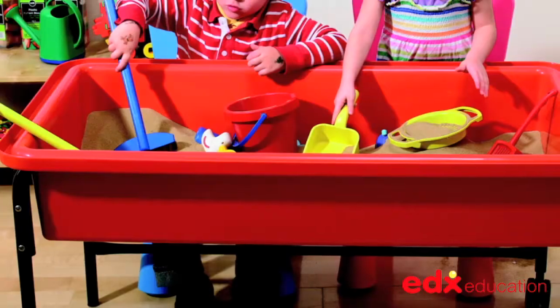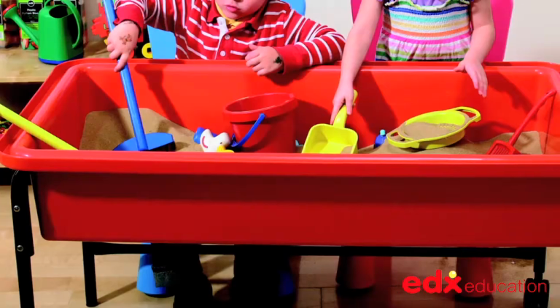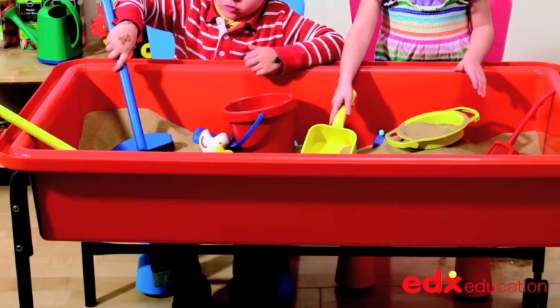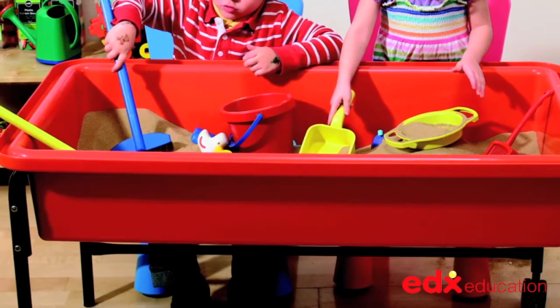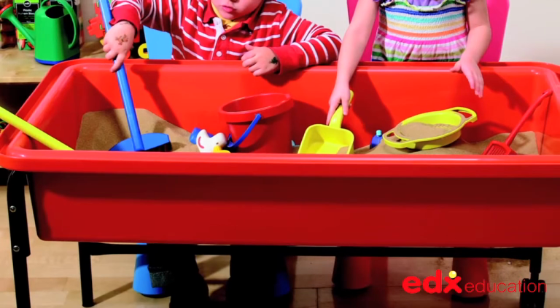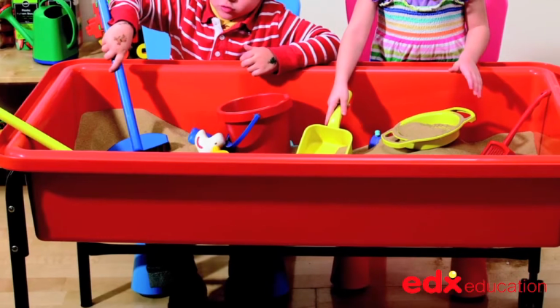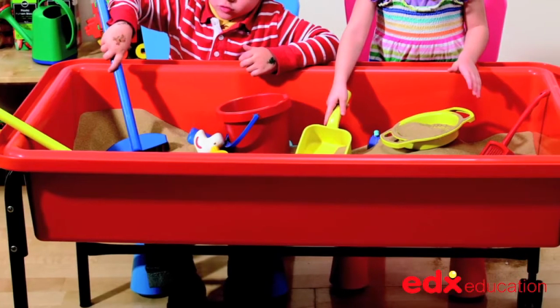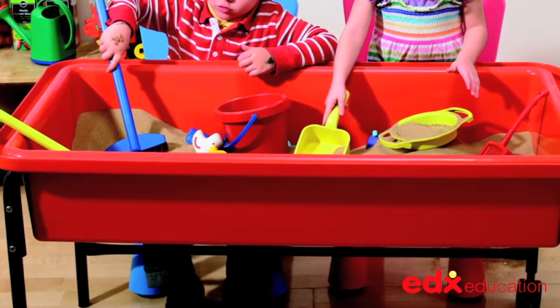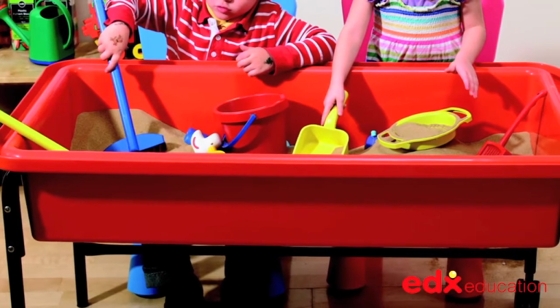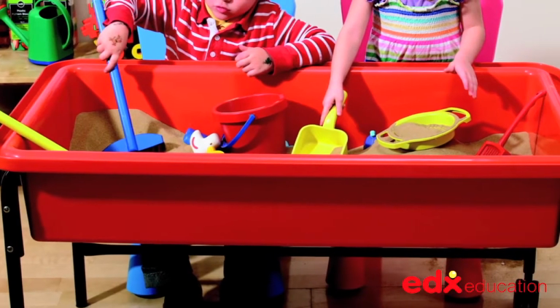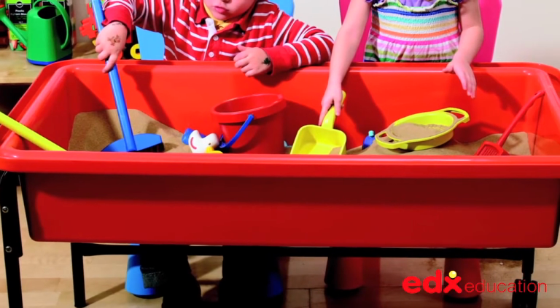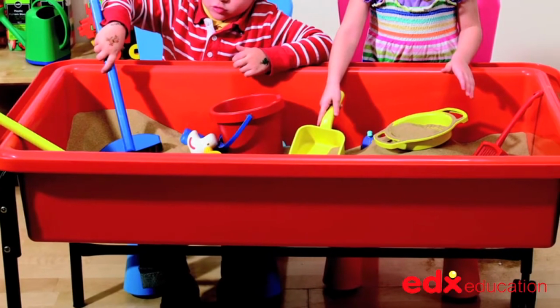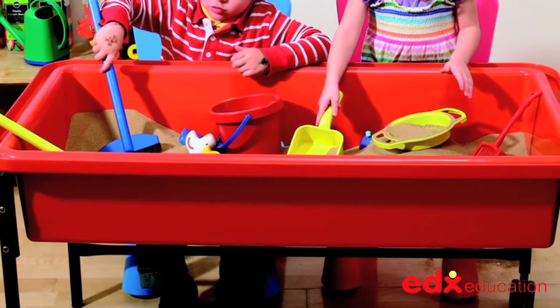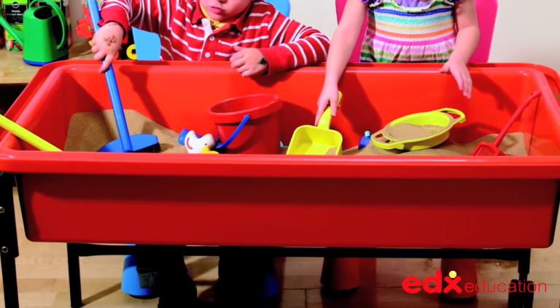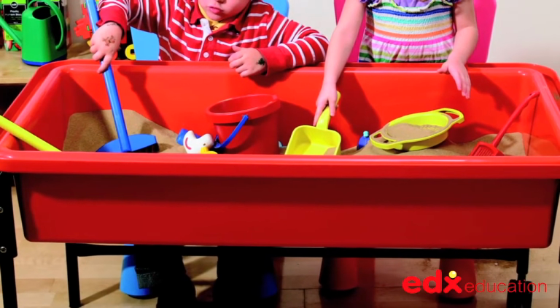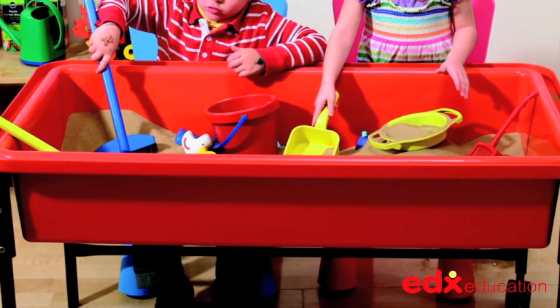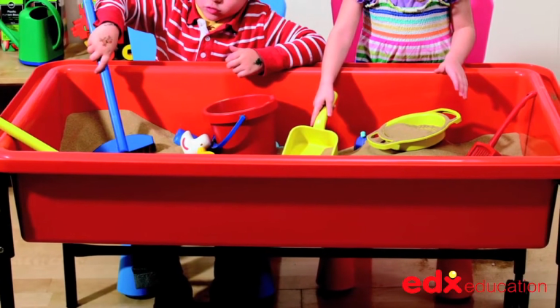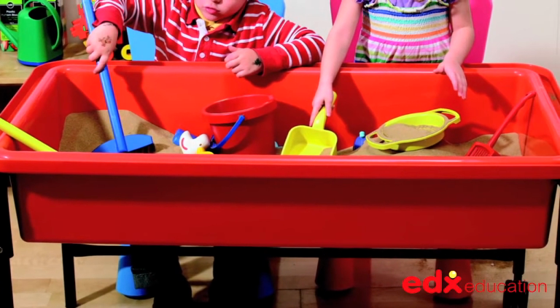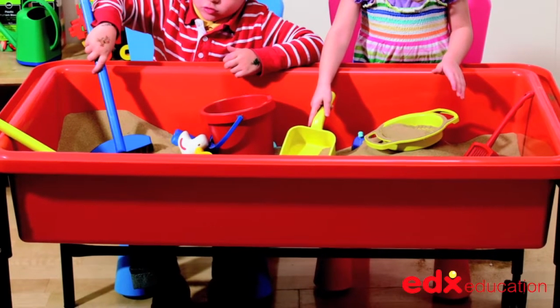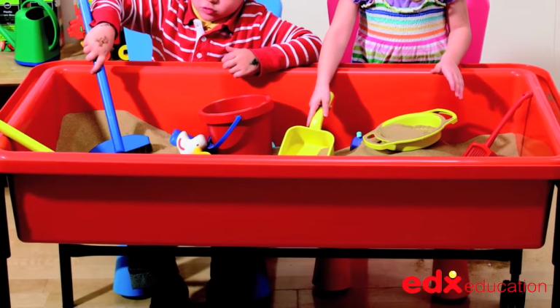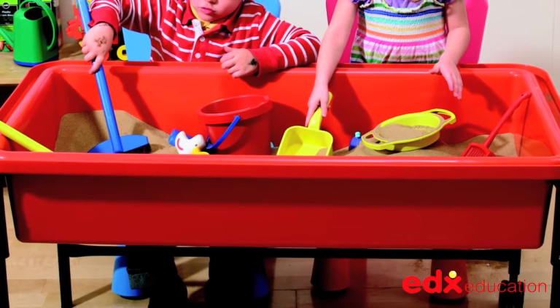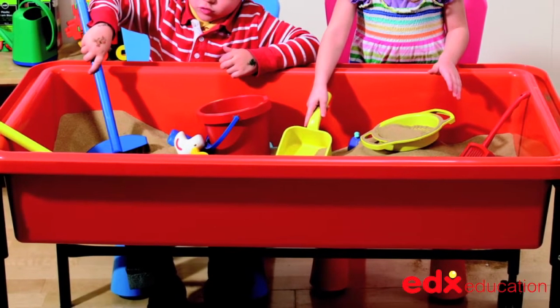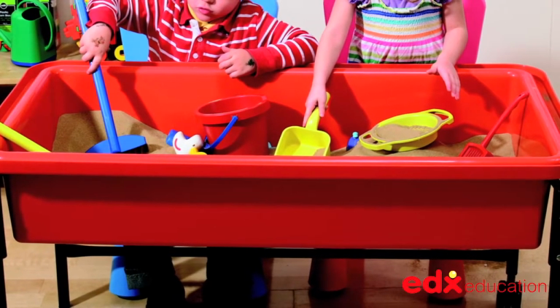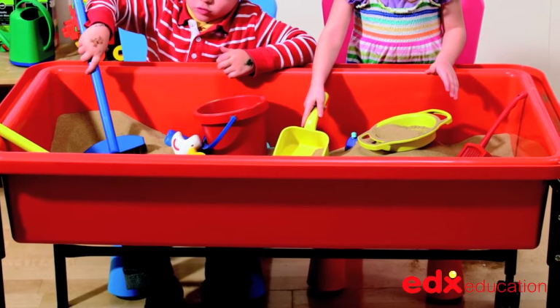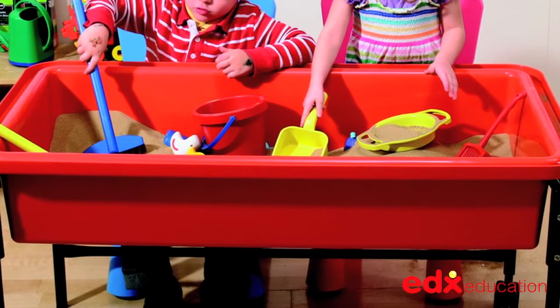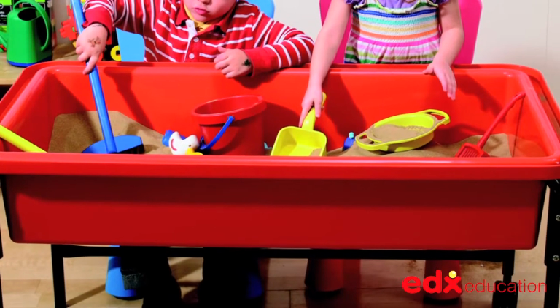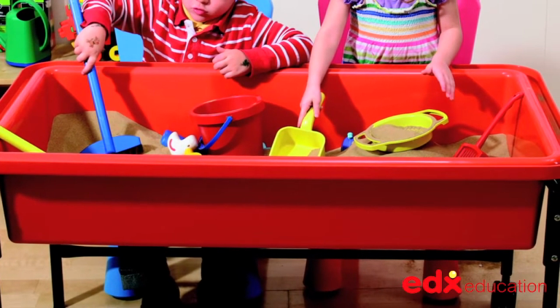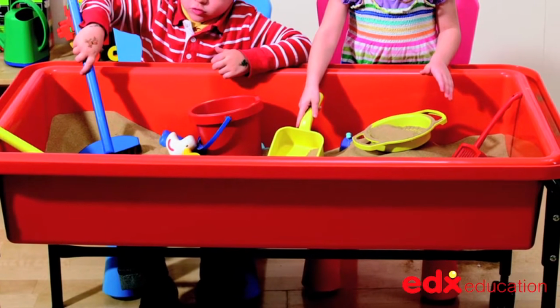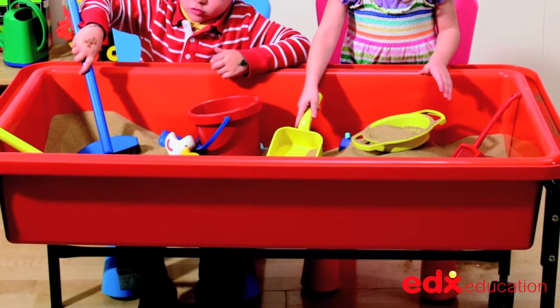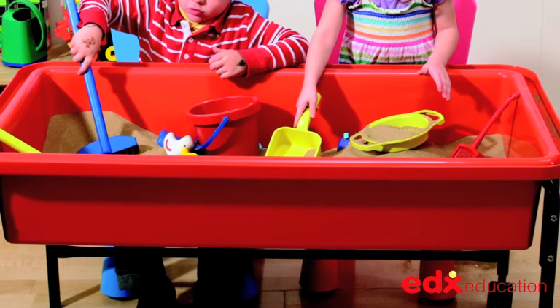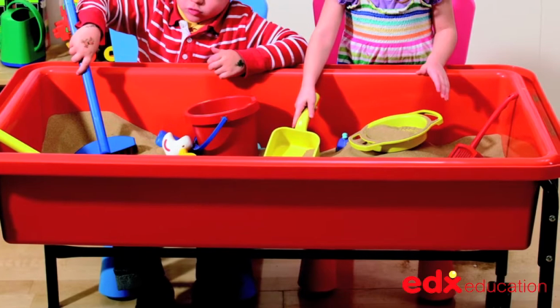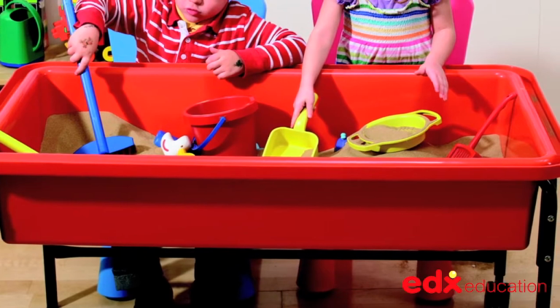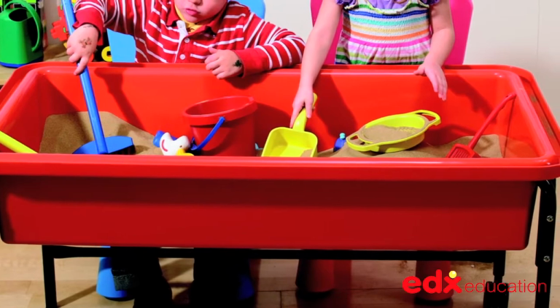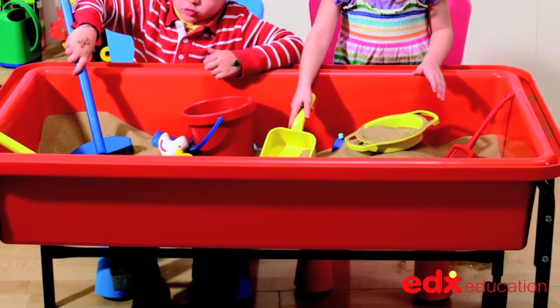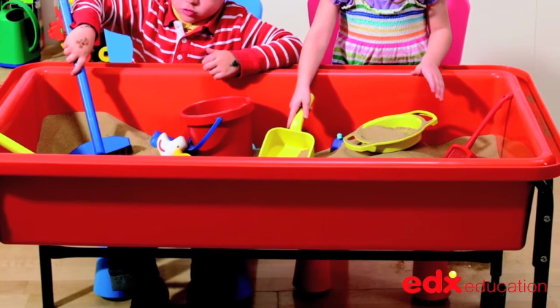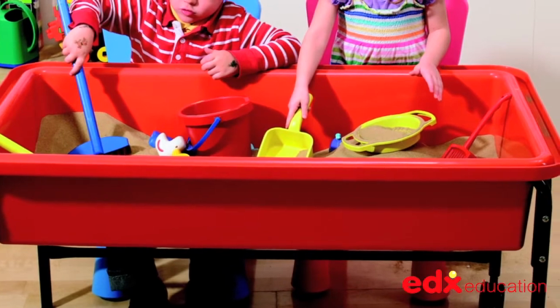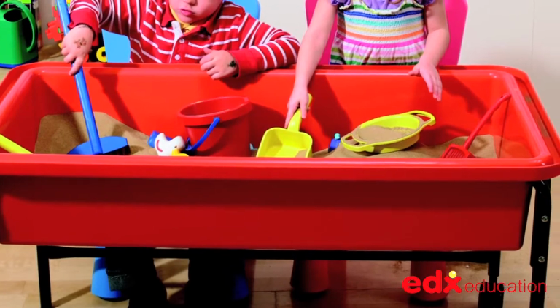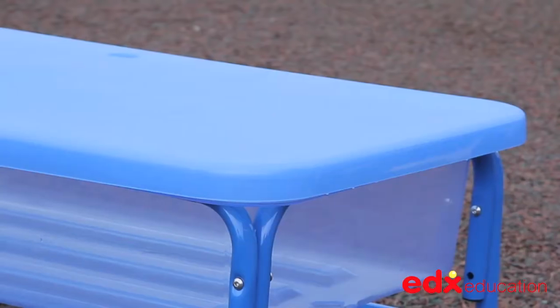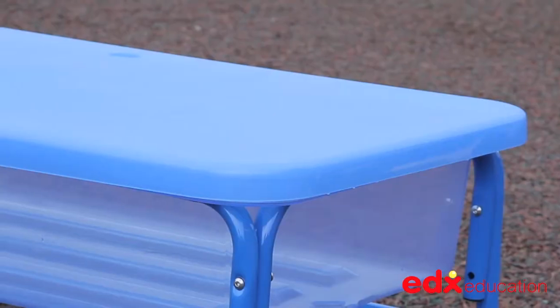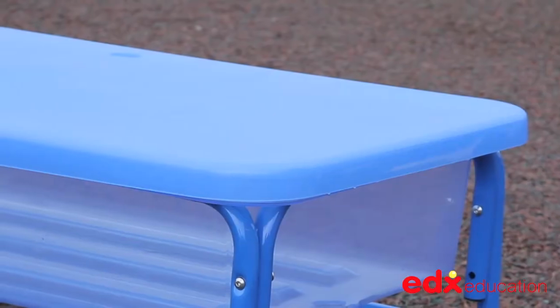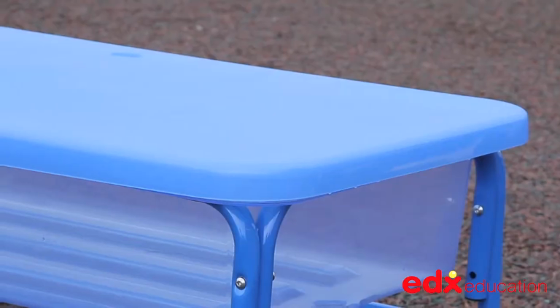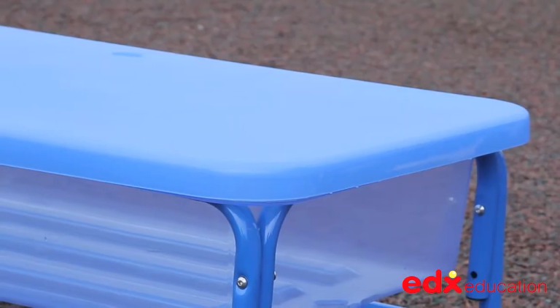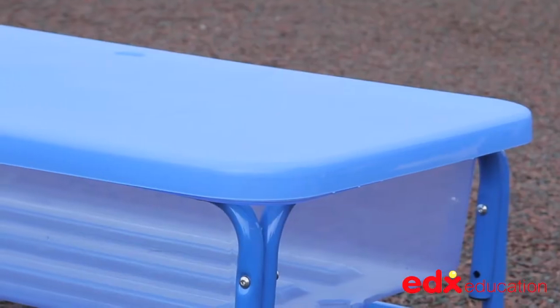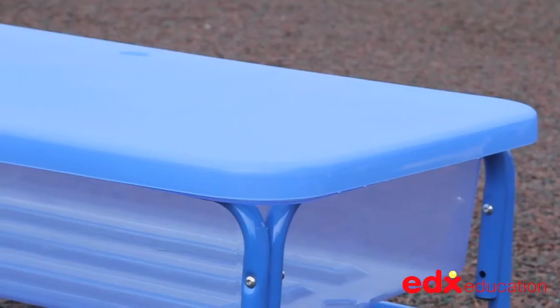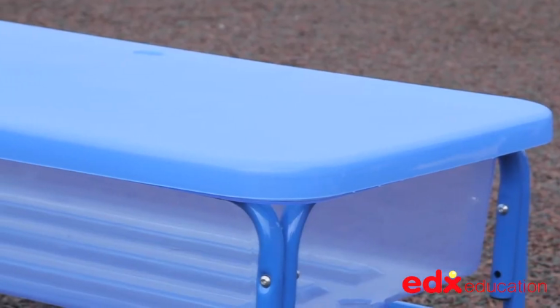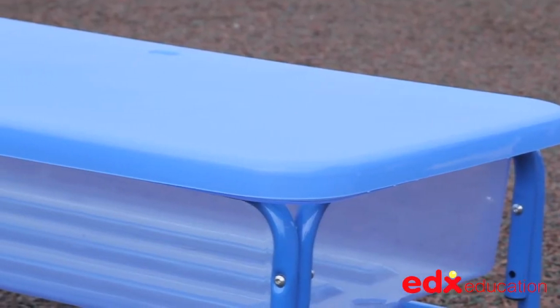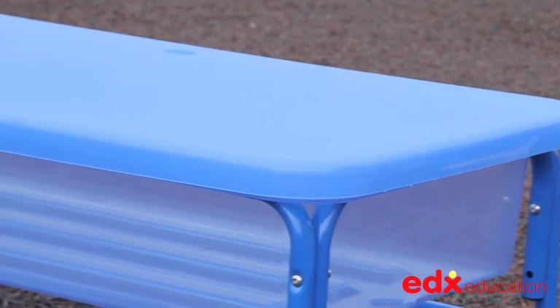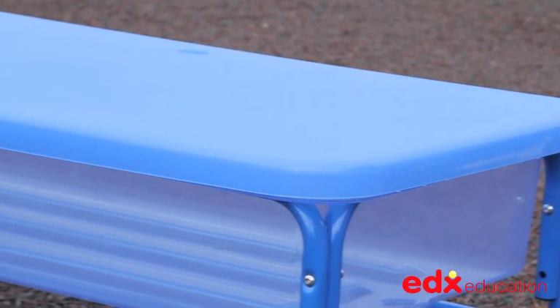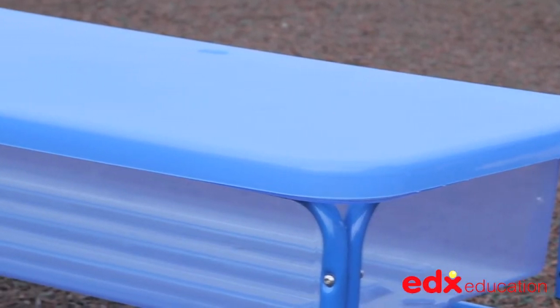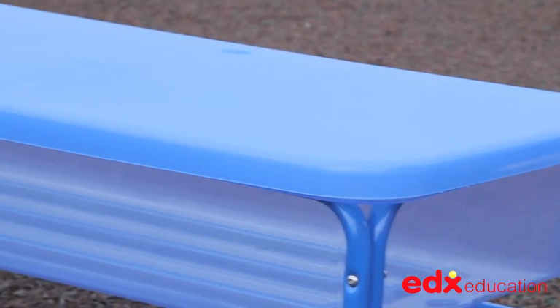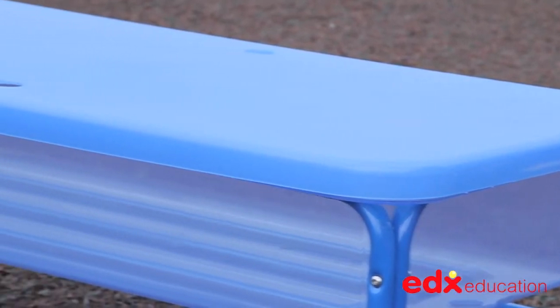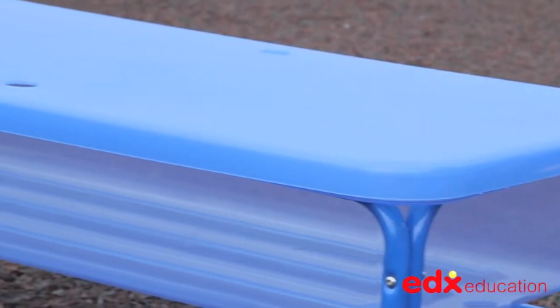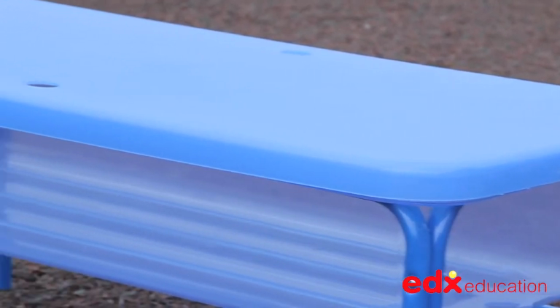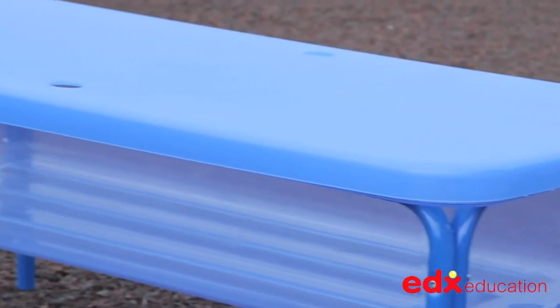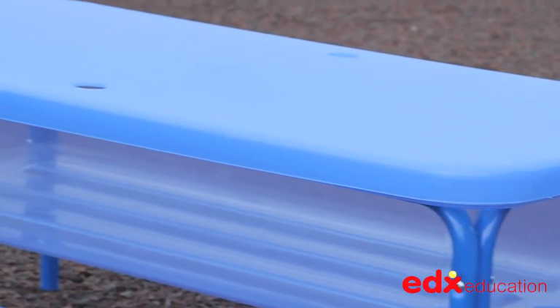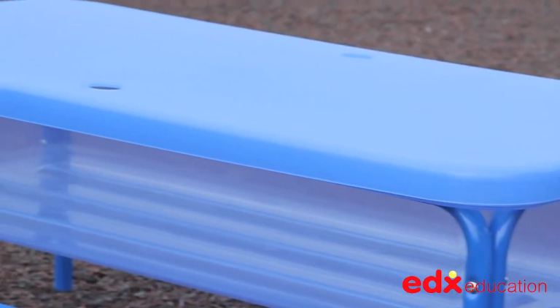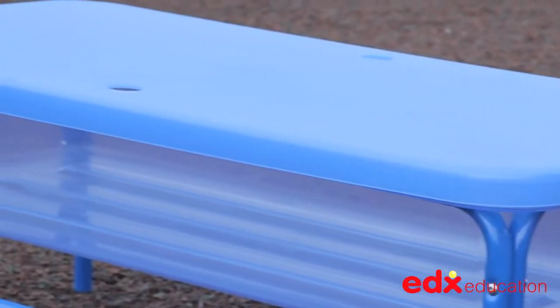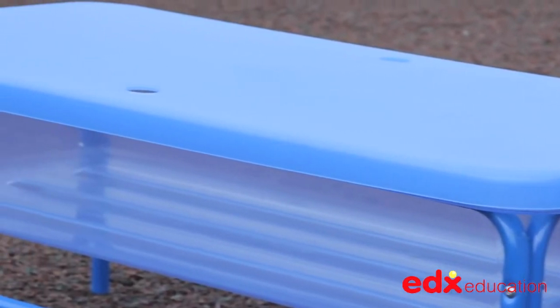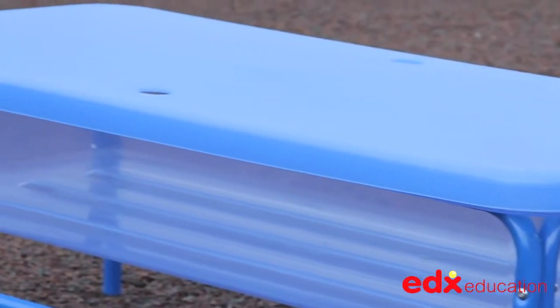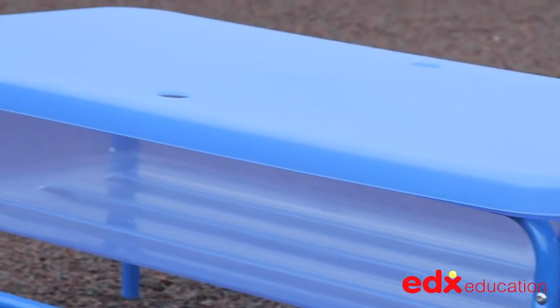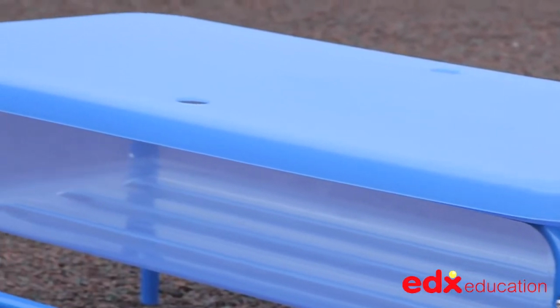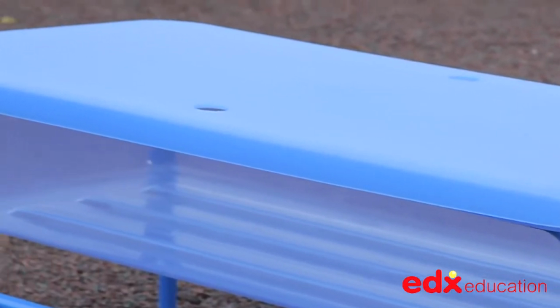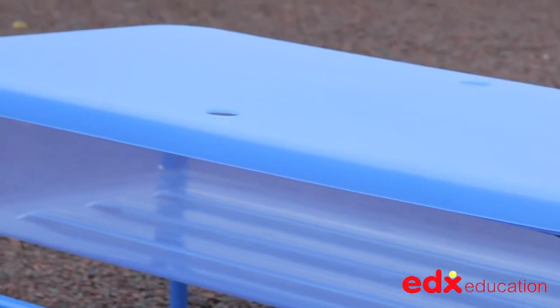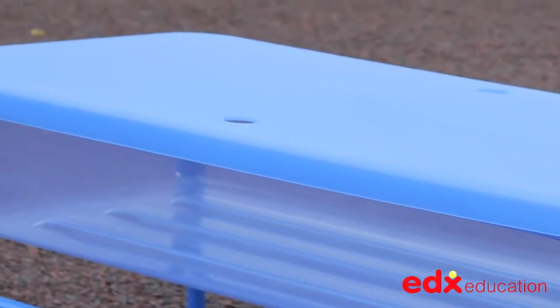The tray comes in red, blue or clear, and it has a strong protective cover to keep the contents clean when not in use.